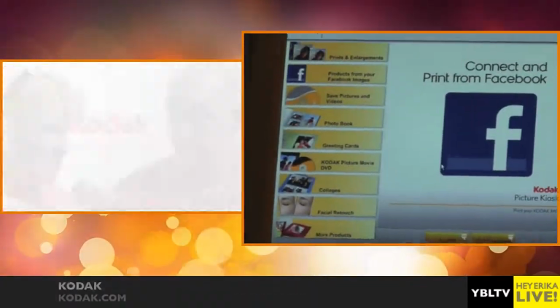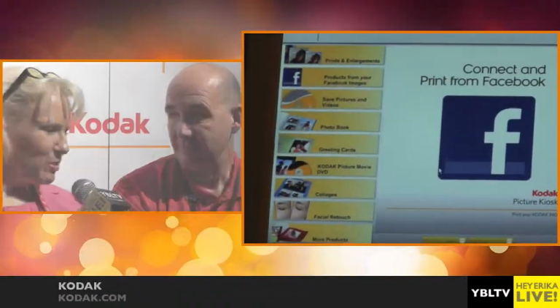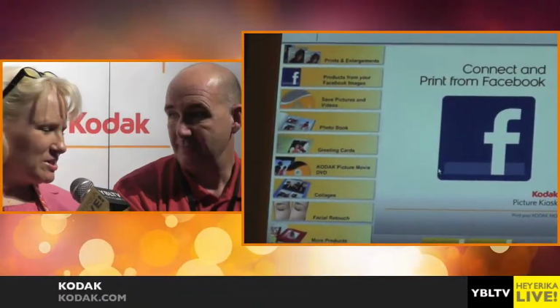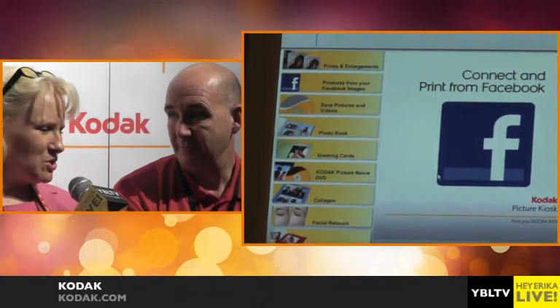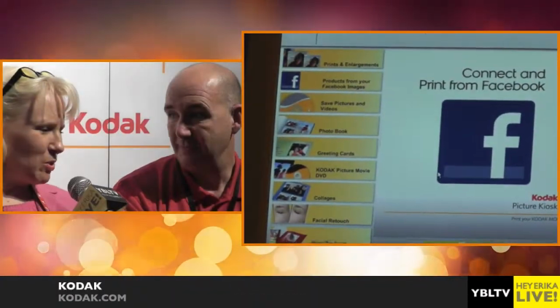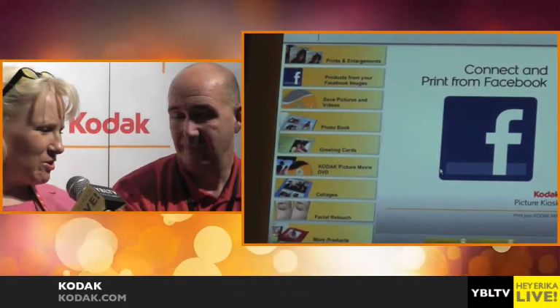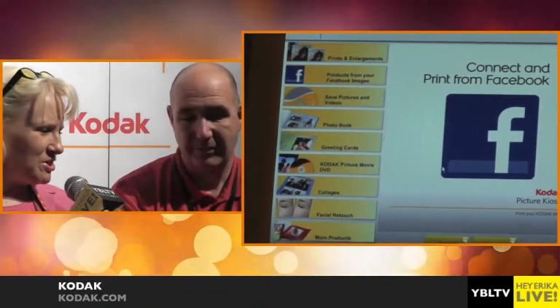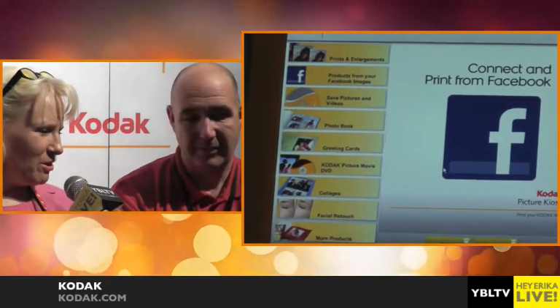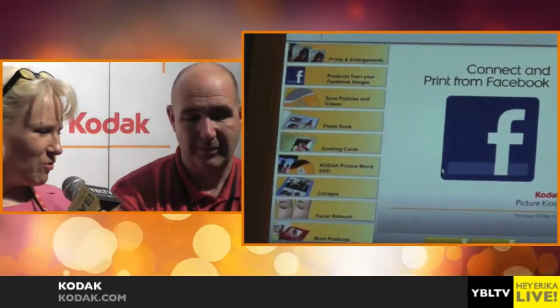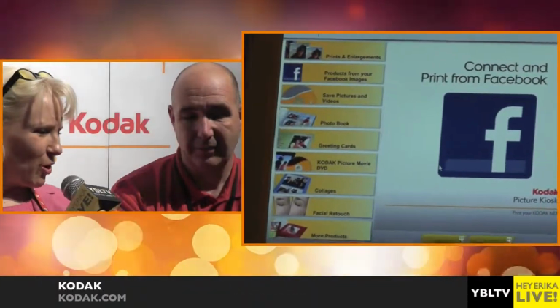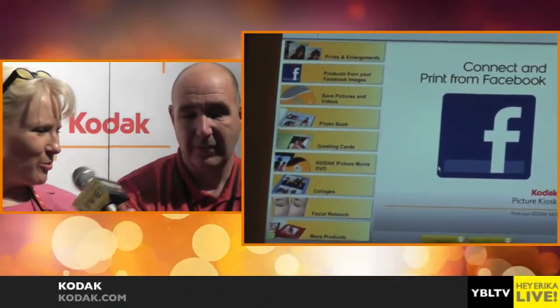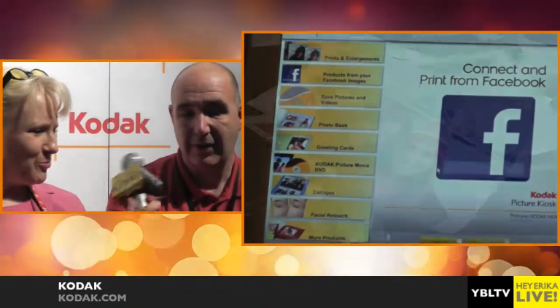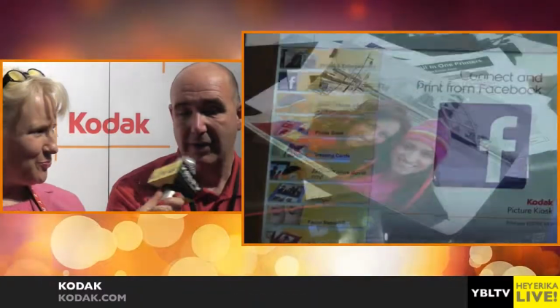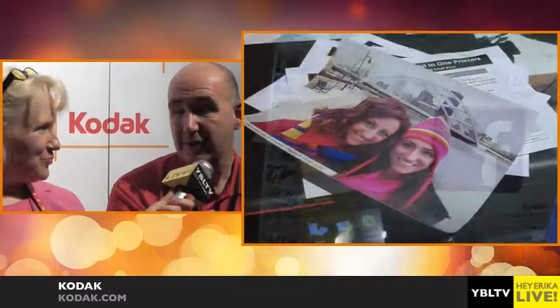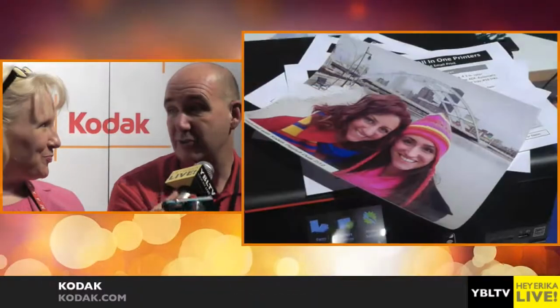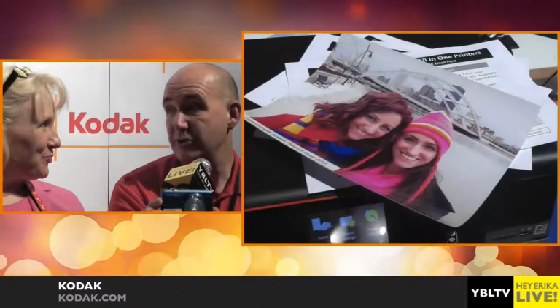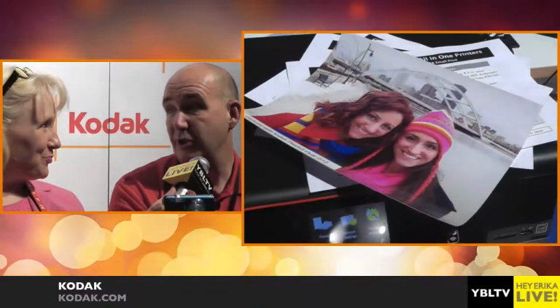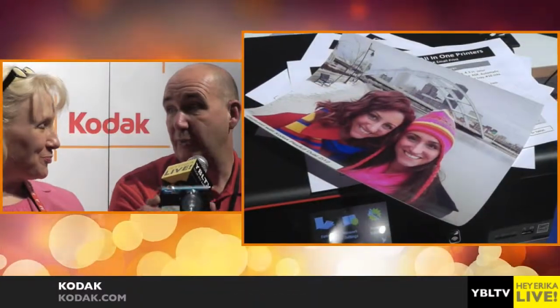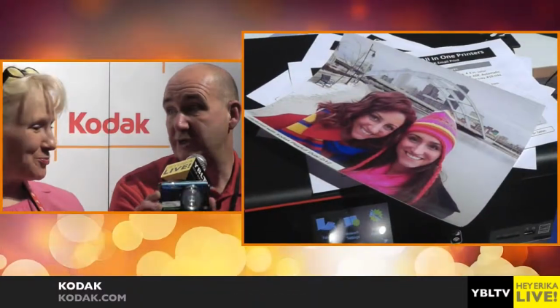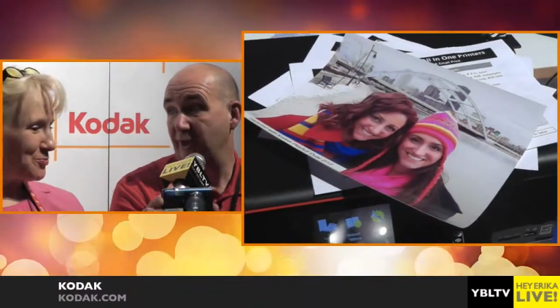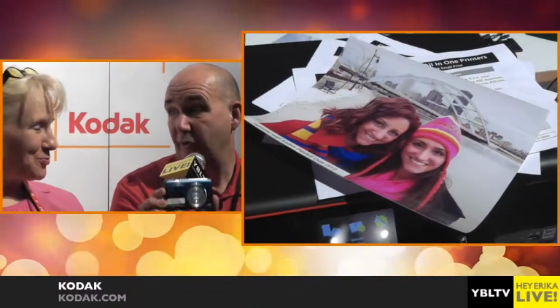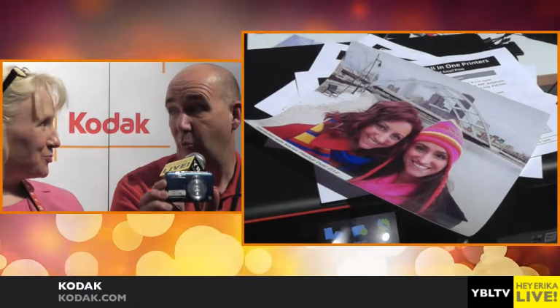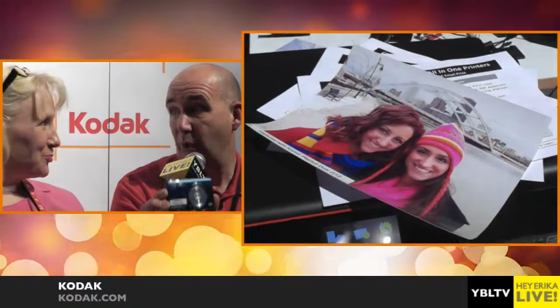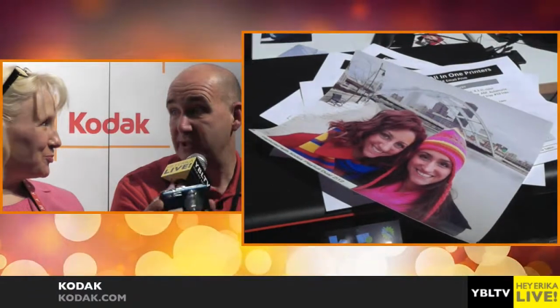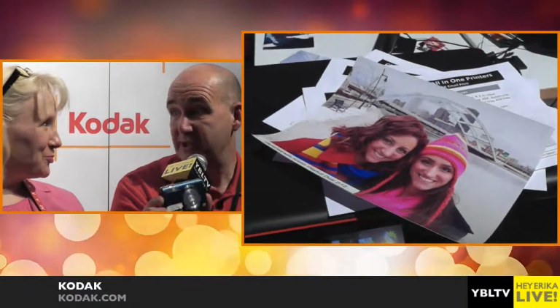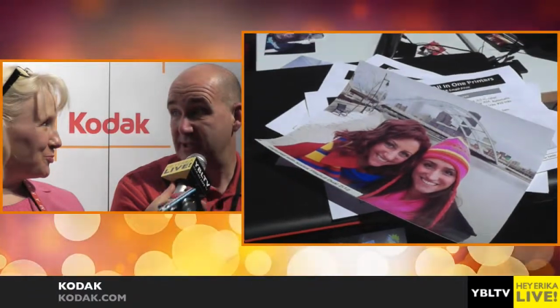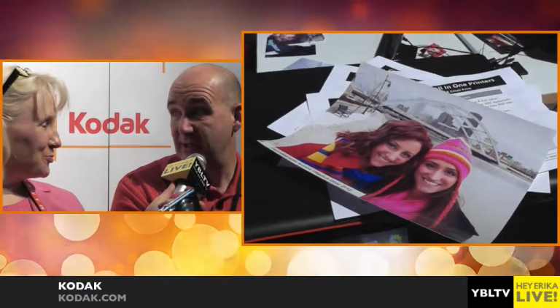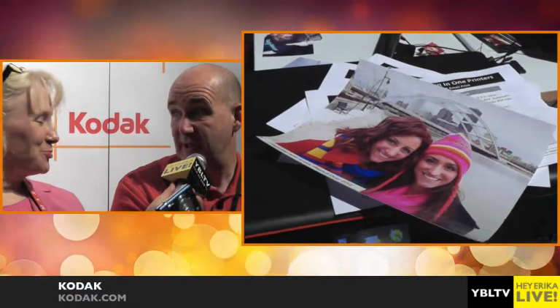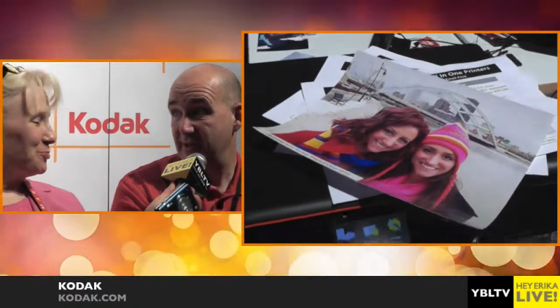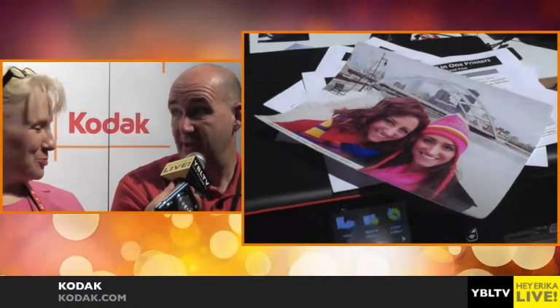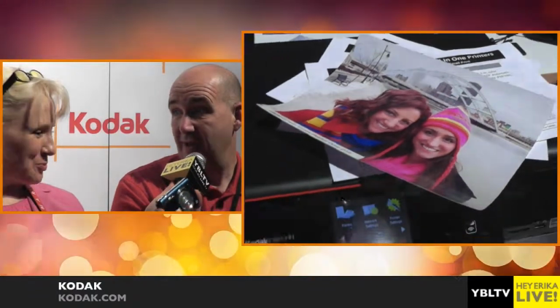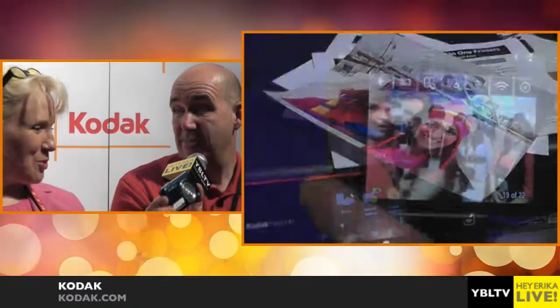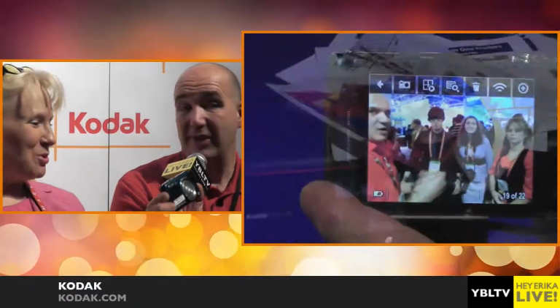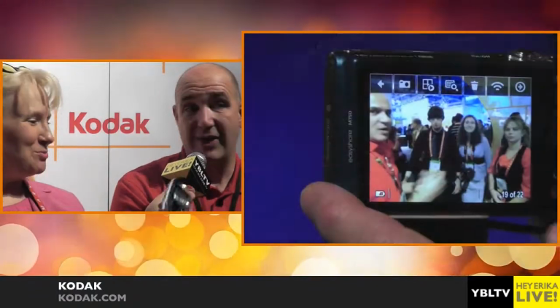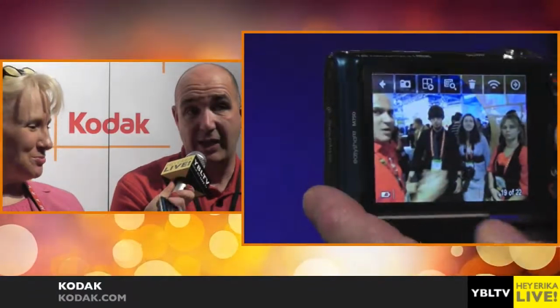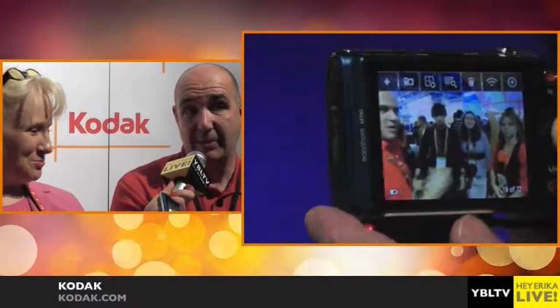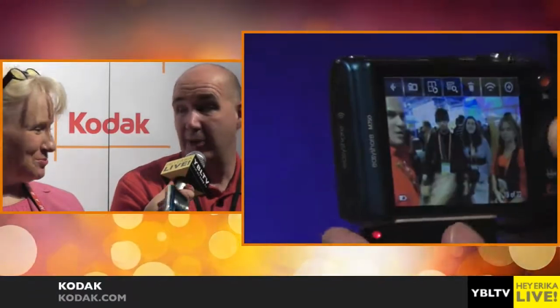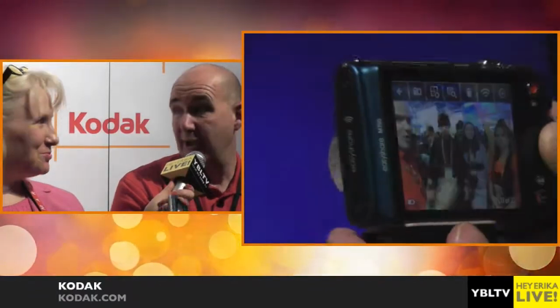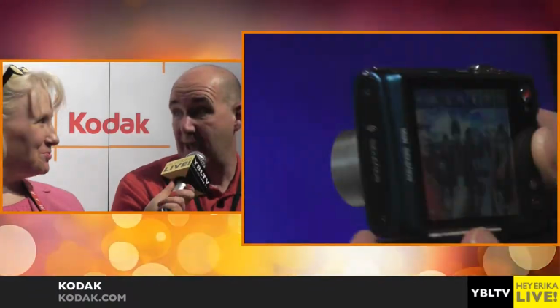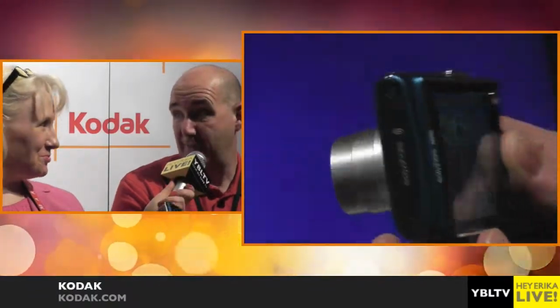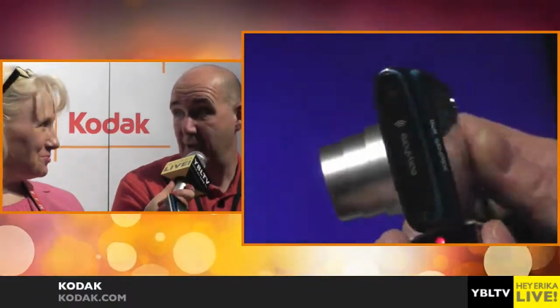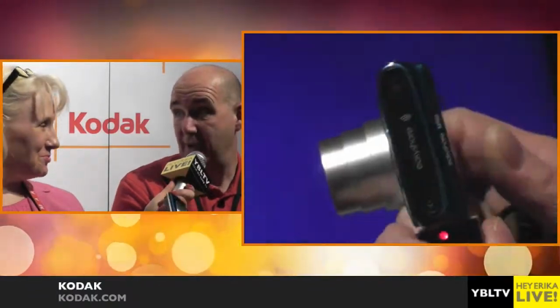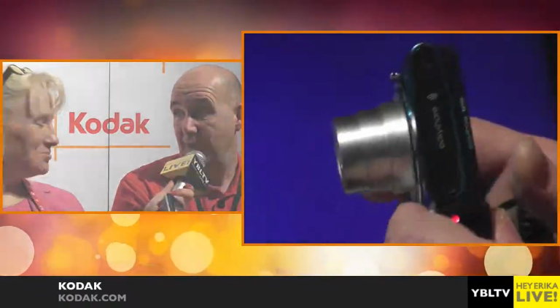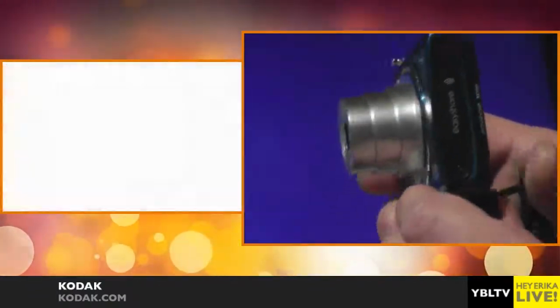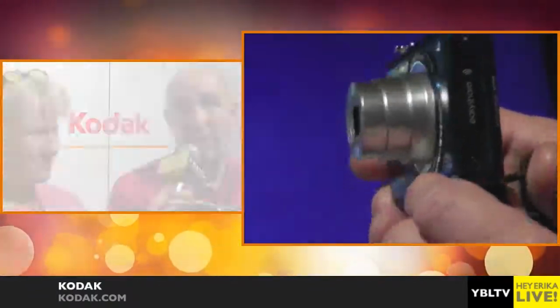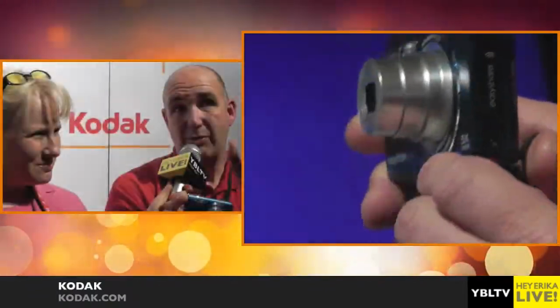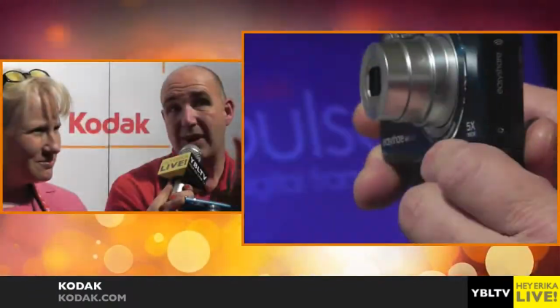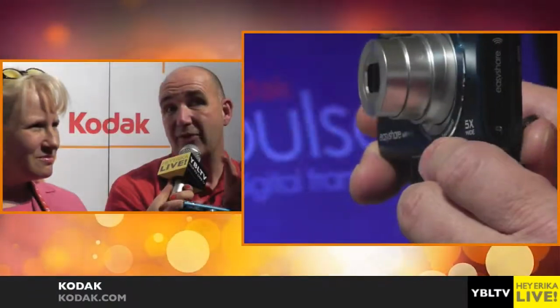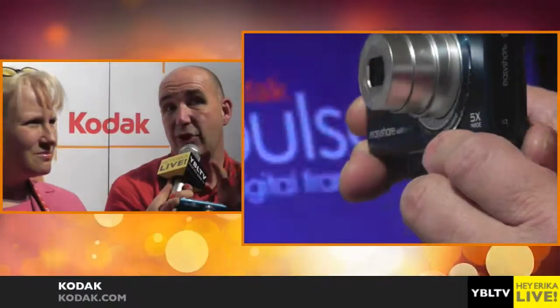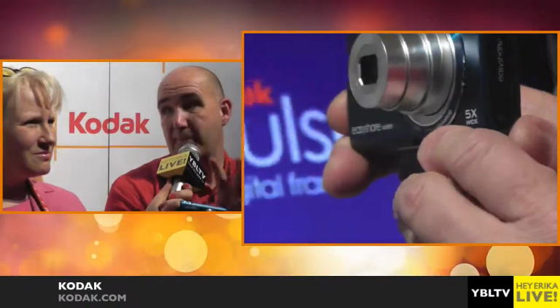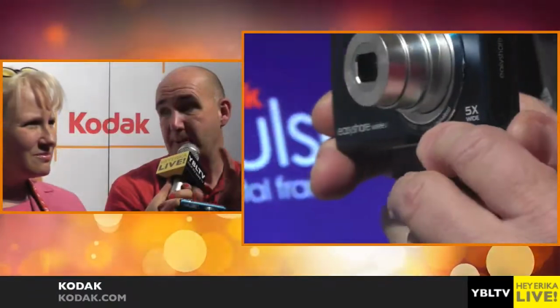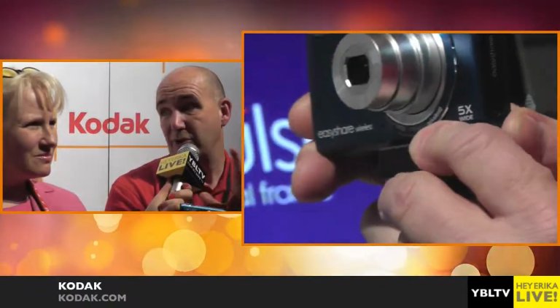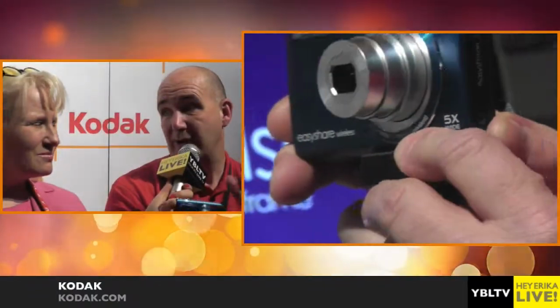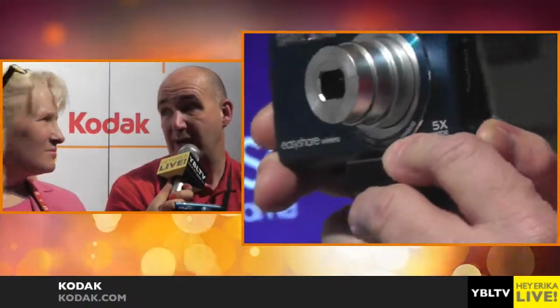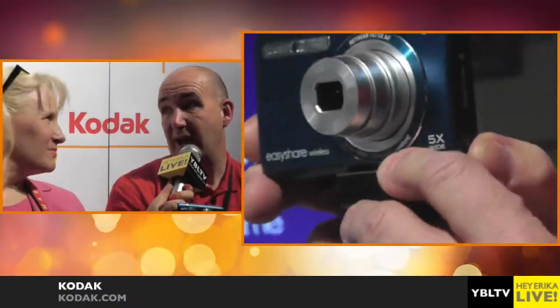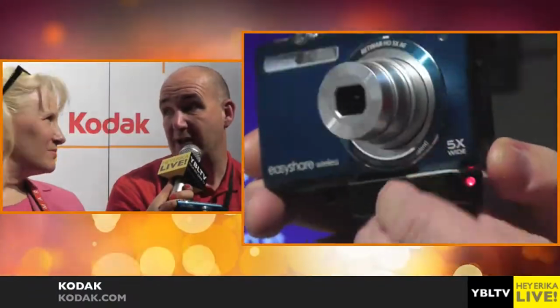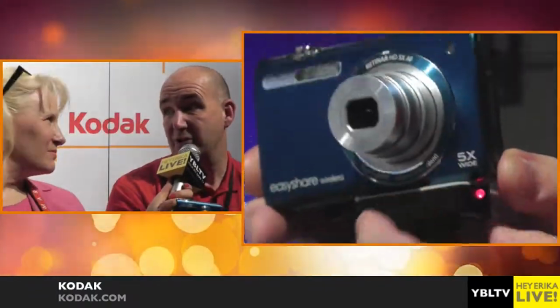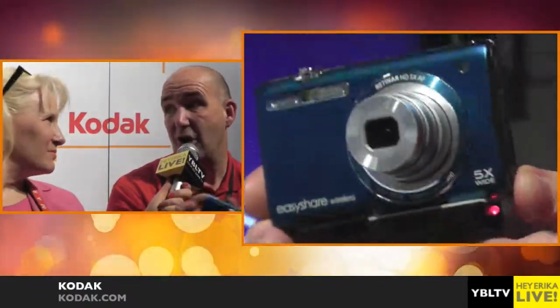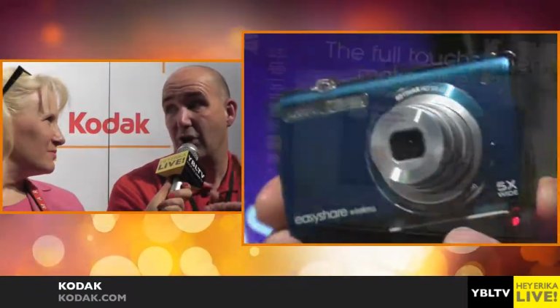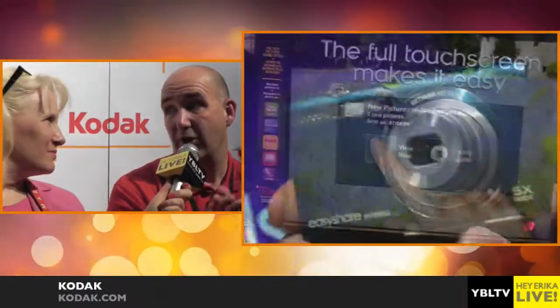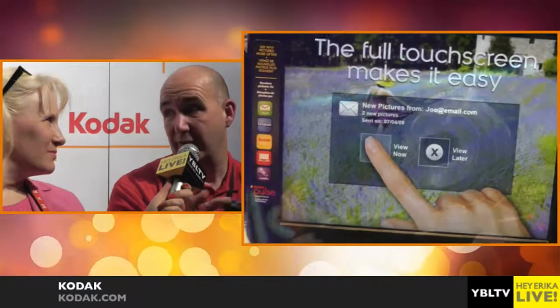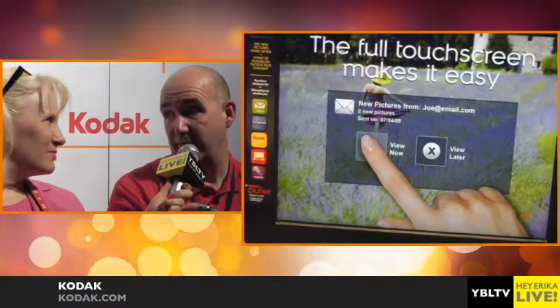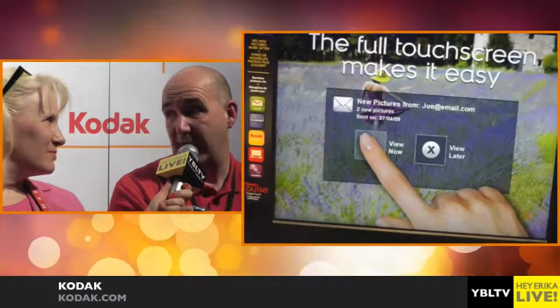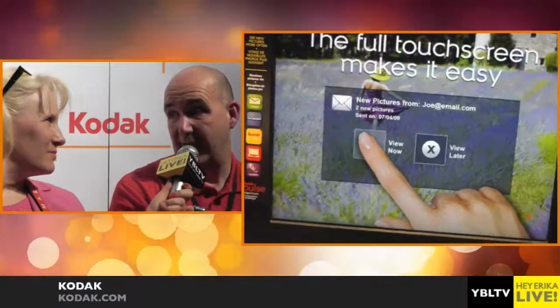This one is going to retail for $169 and be available in April. We also have Kodak picture kiosks all over the planet.